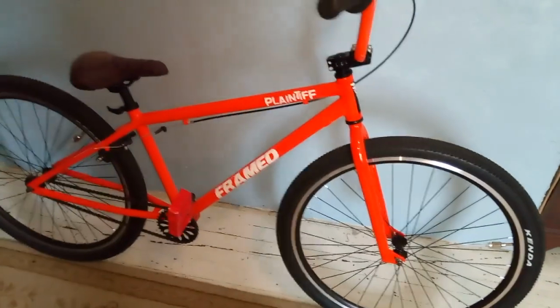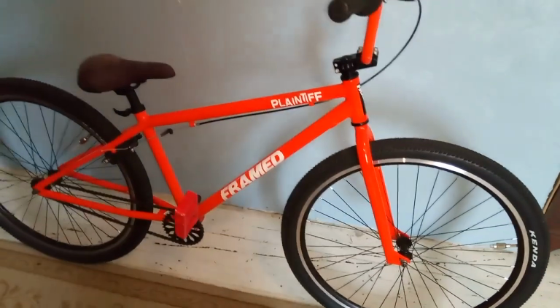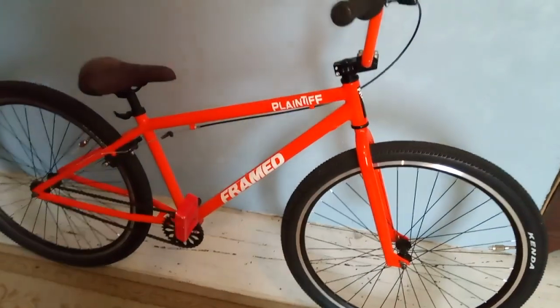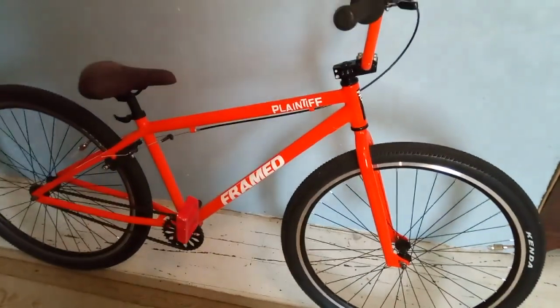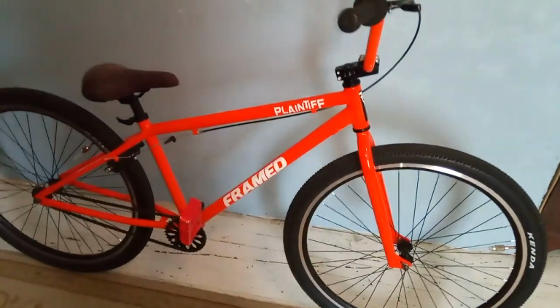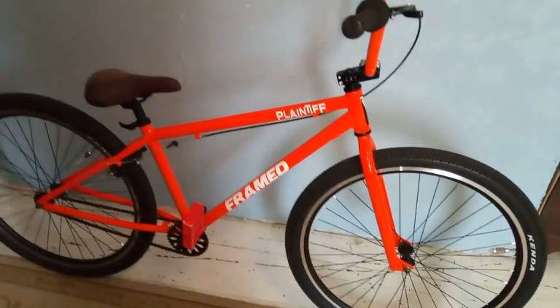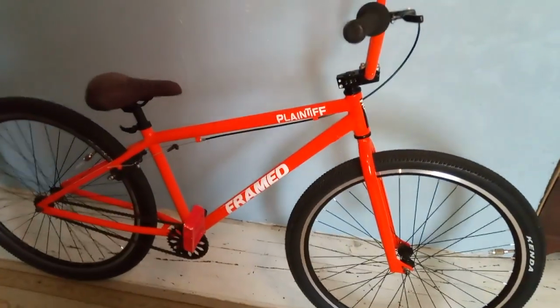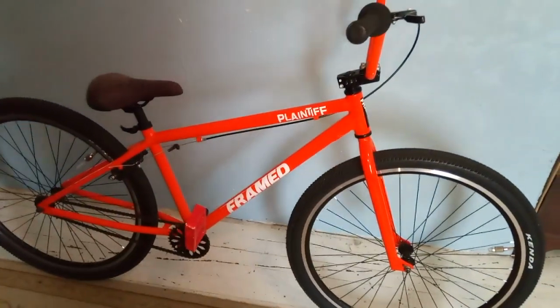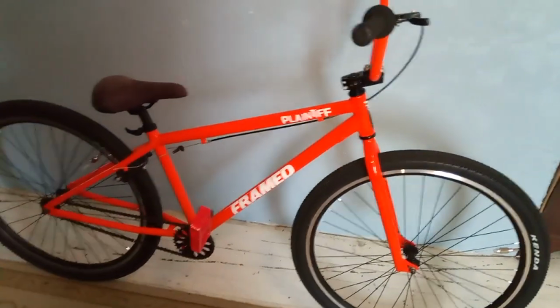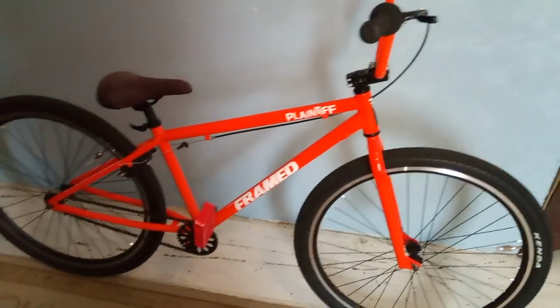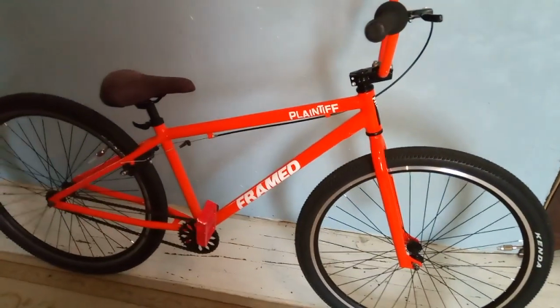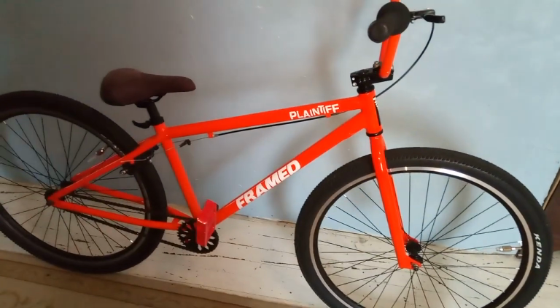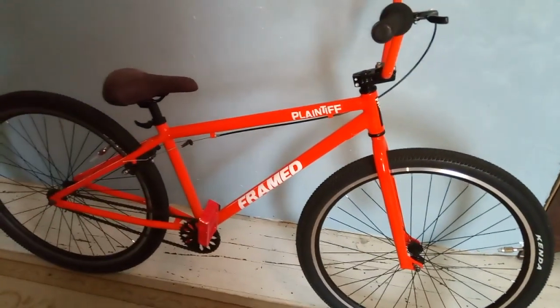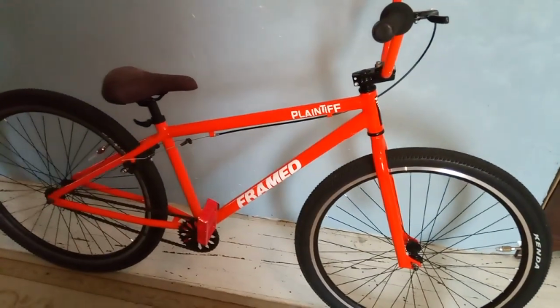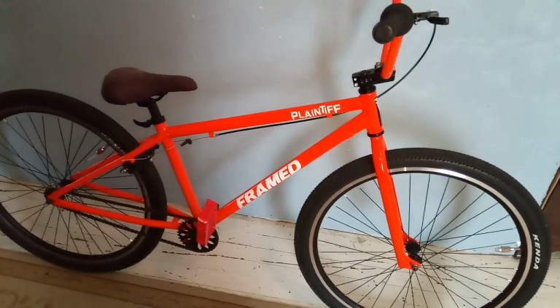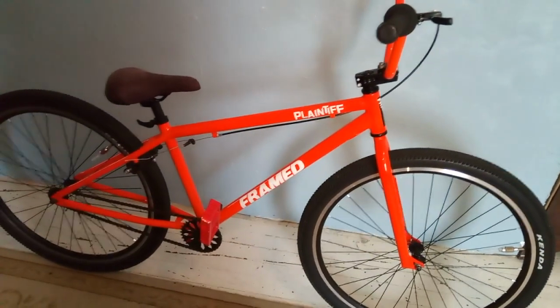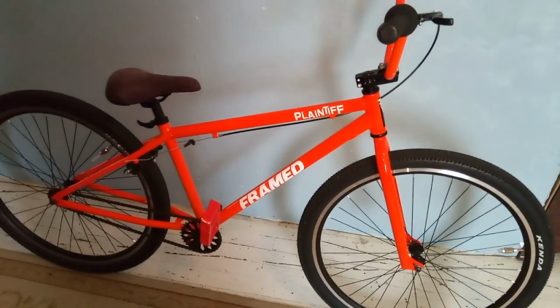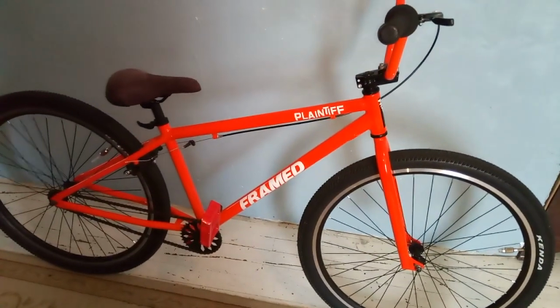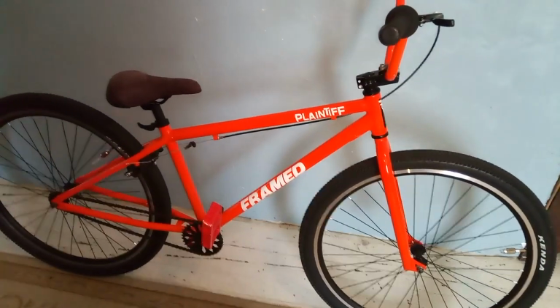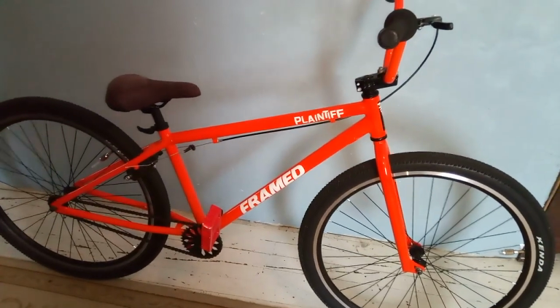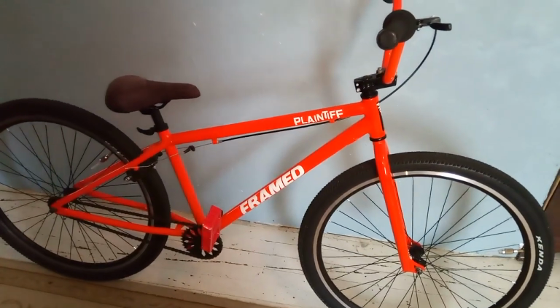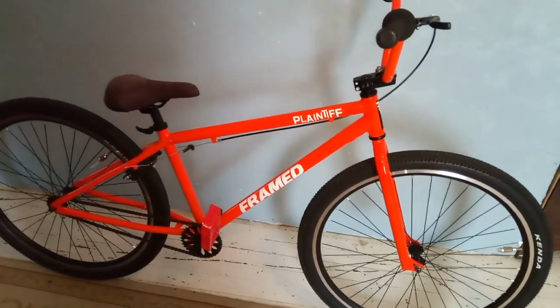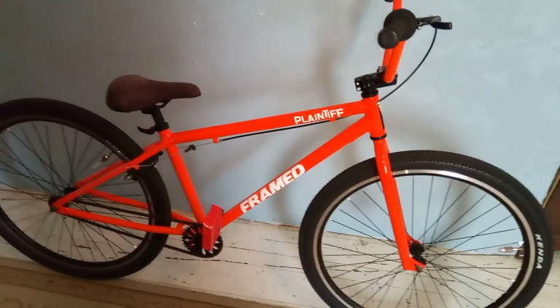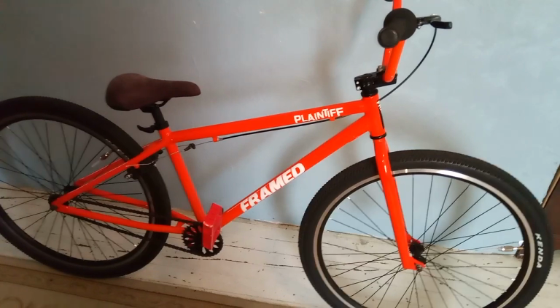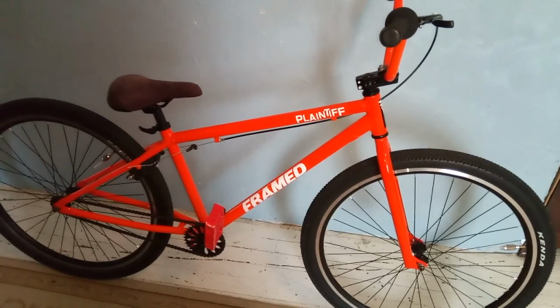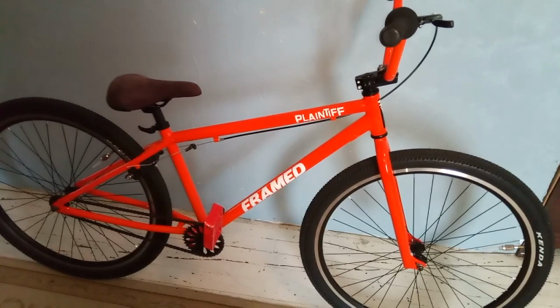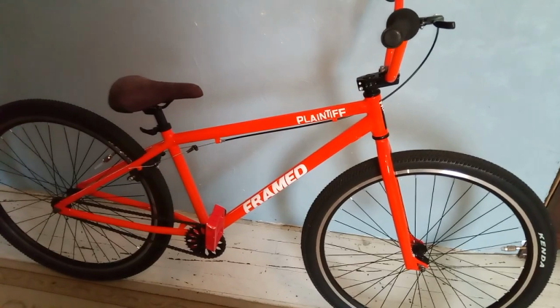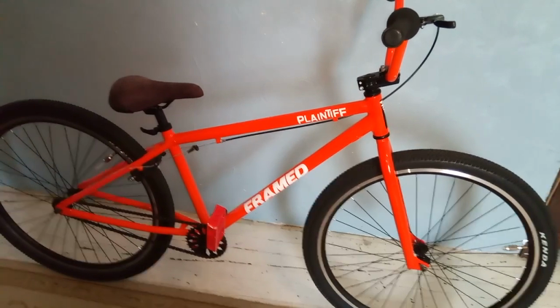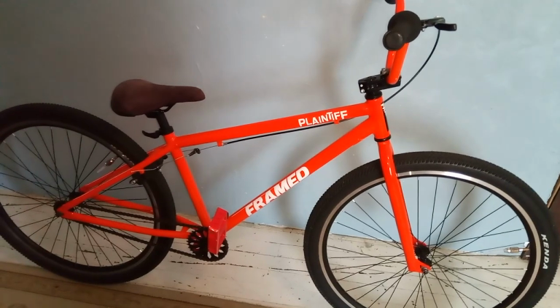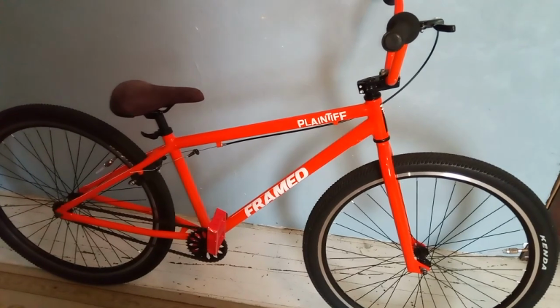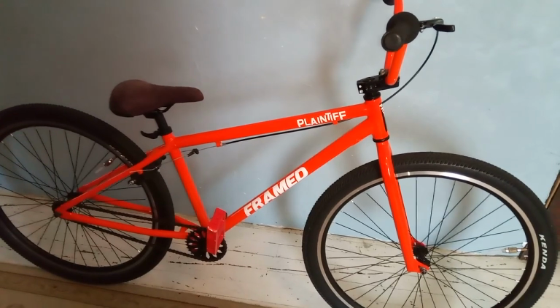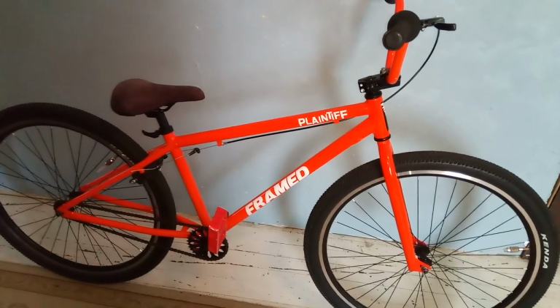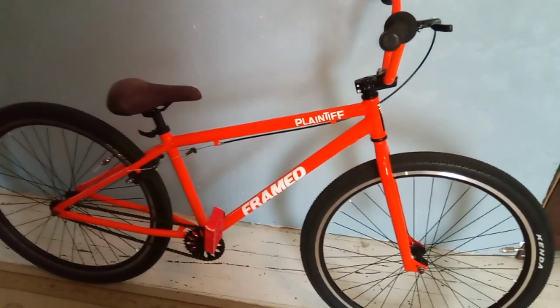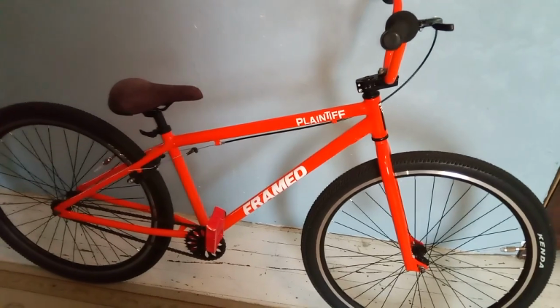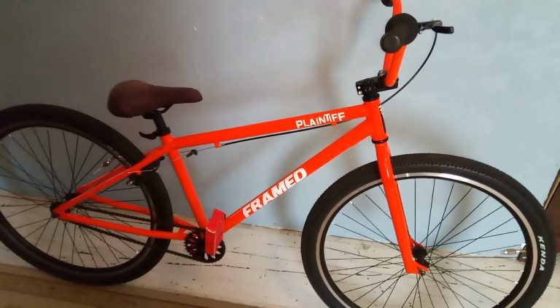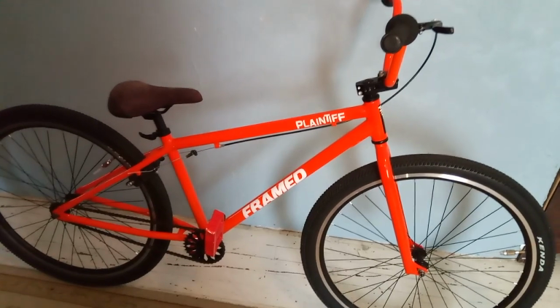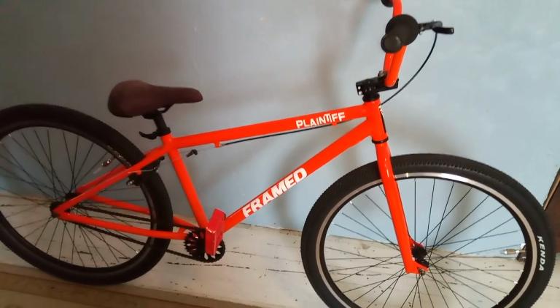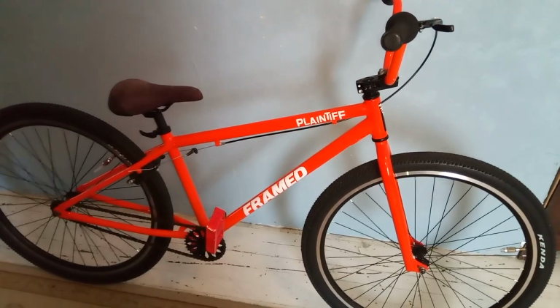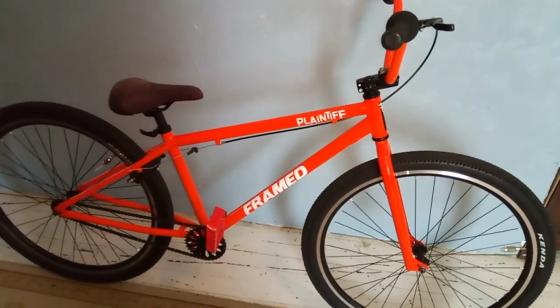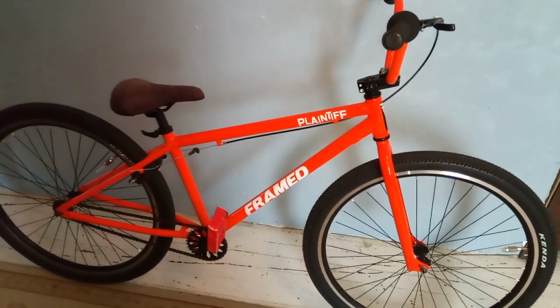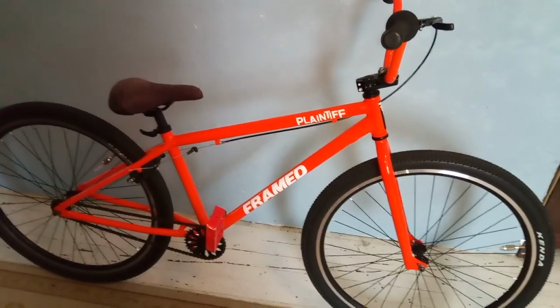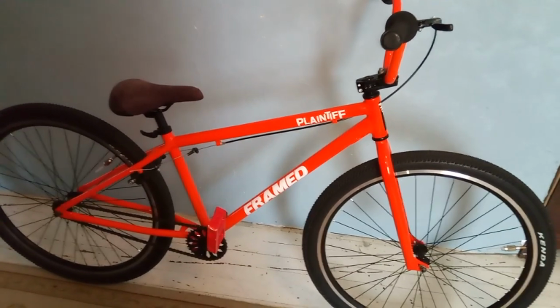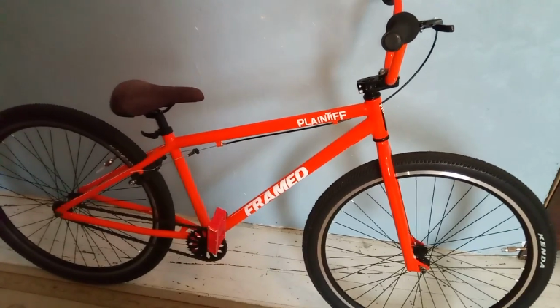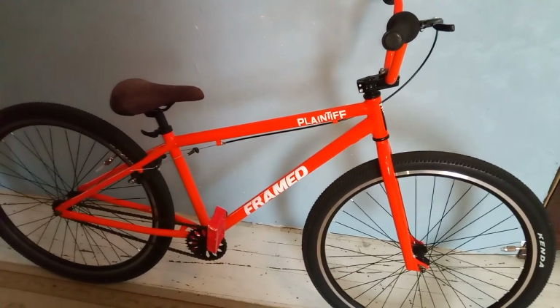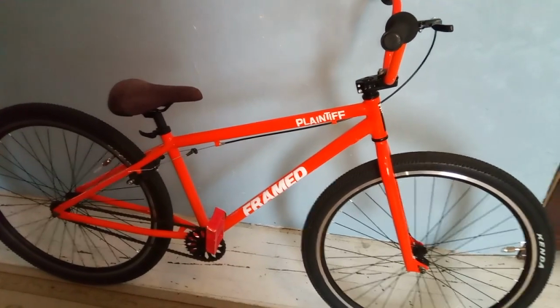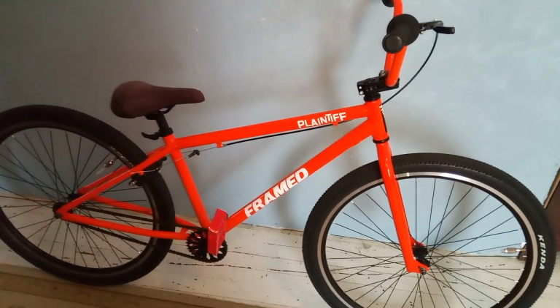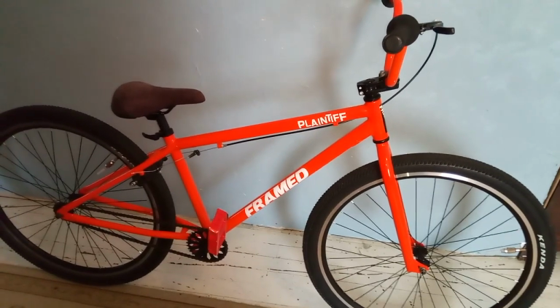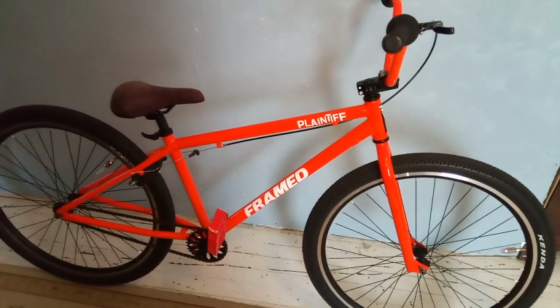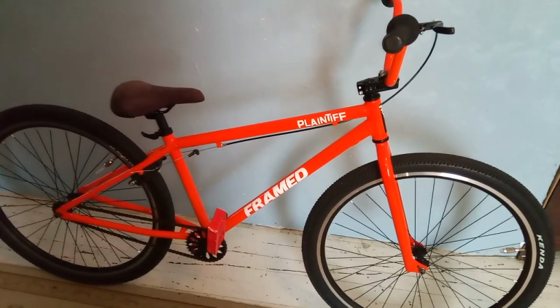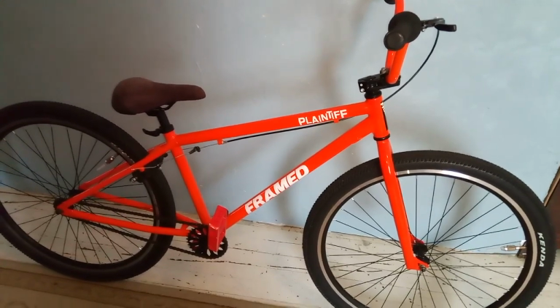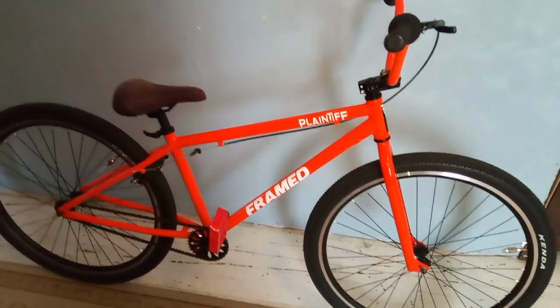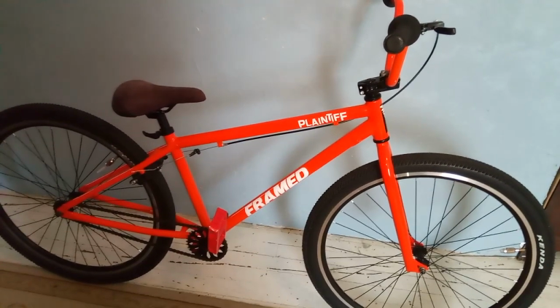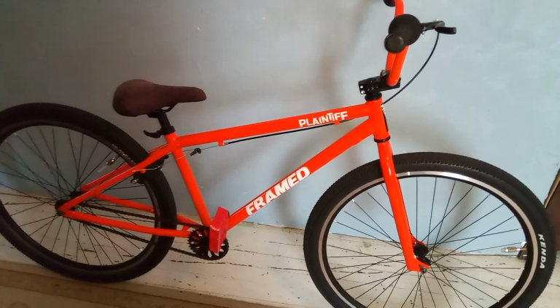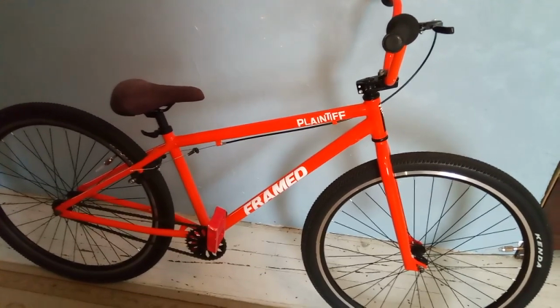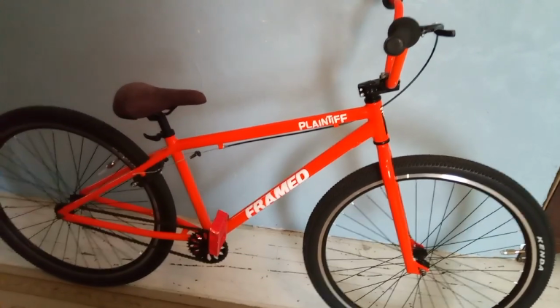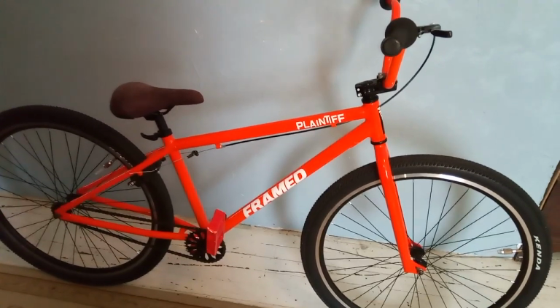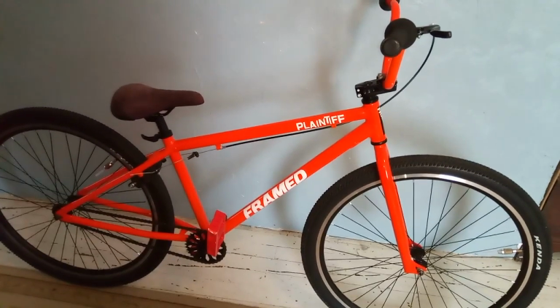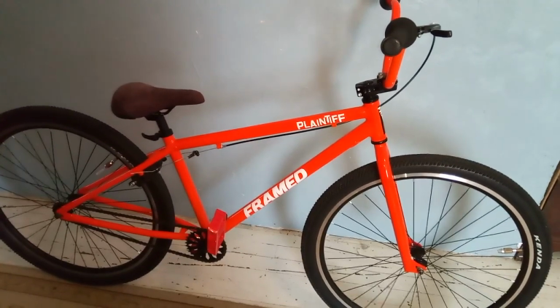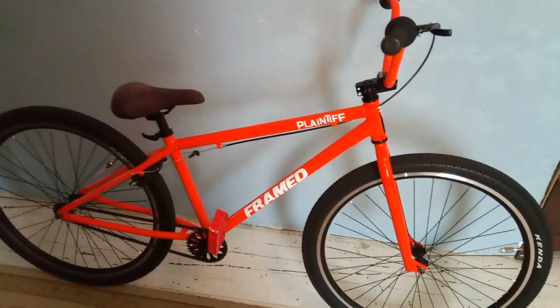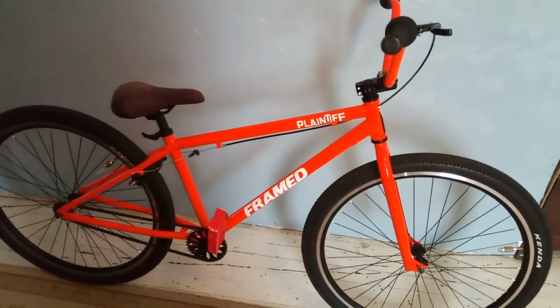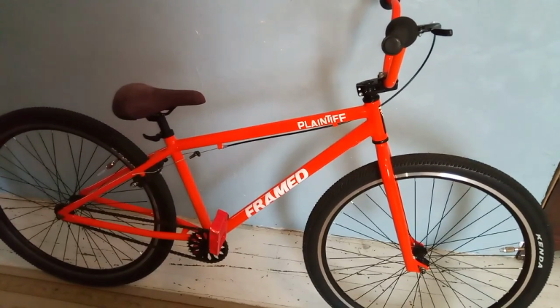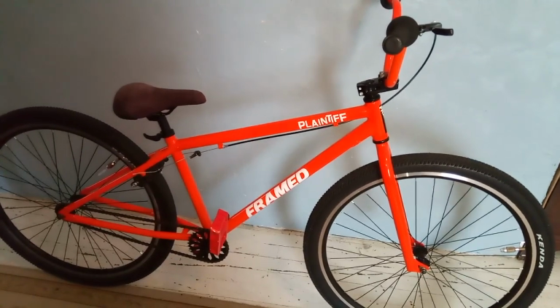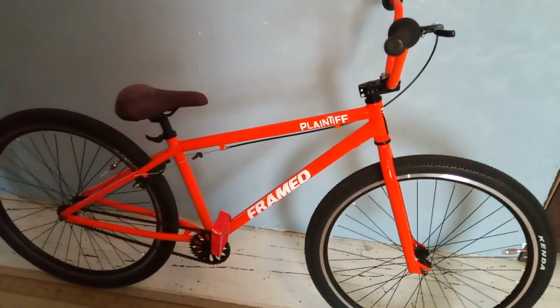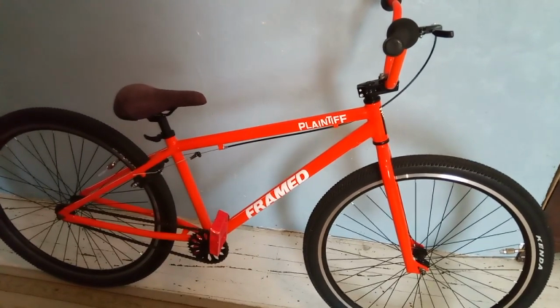I'm going to give you guys an overview of the new Framed BMX Cruiser. Don't forget to like and subscribe. Get out there and ride. Thanks for watchin'.